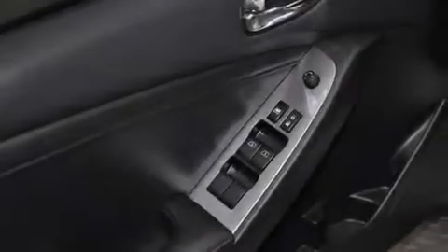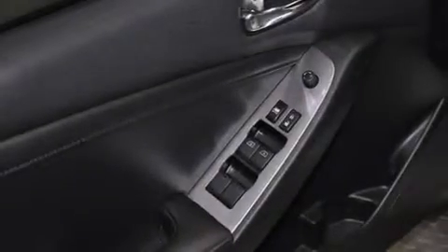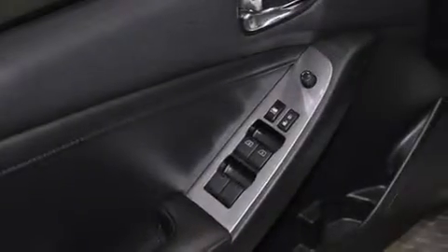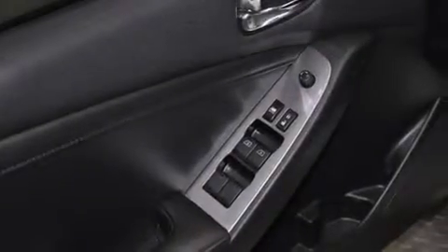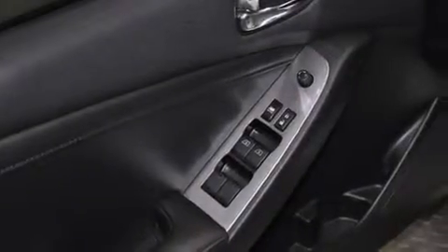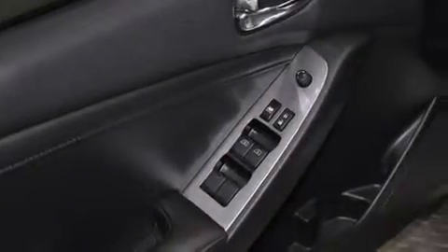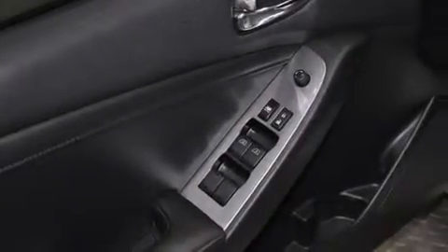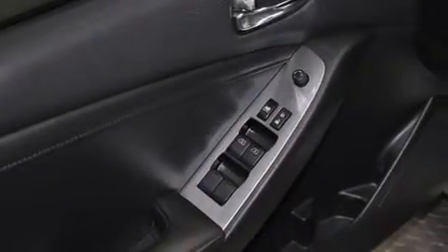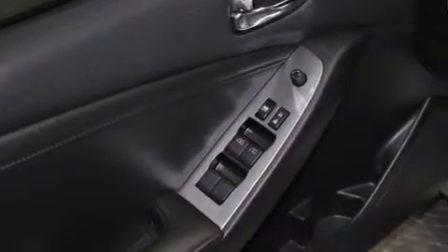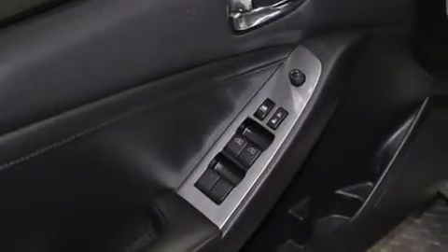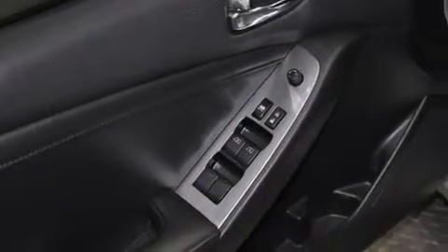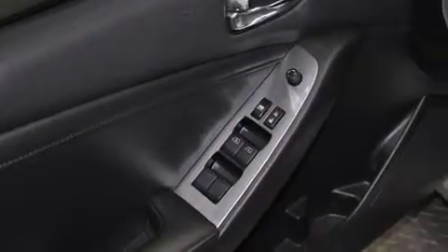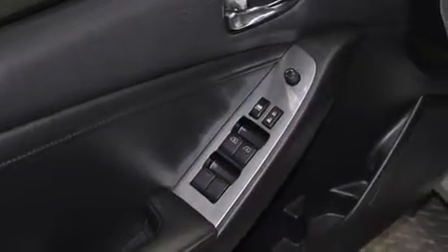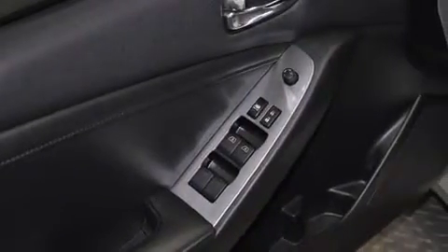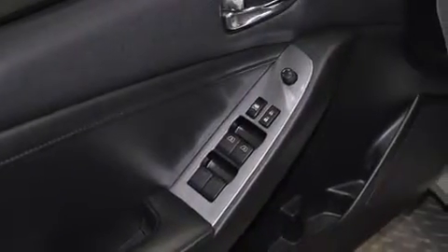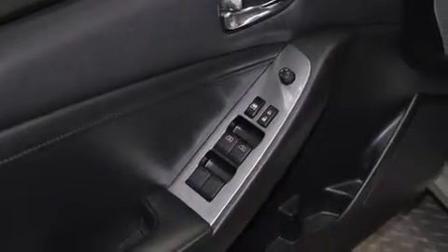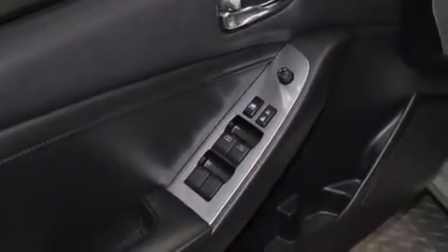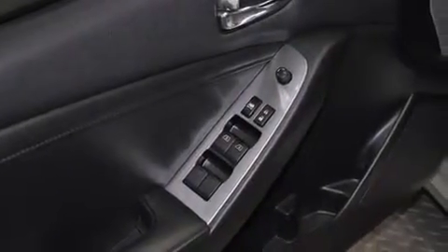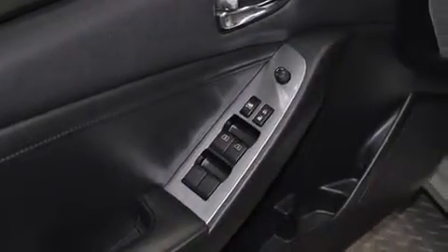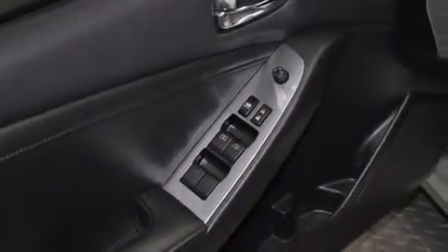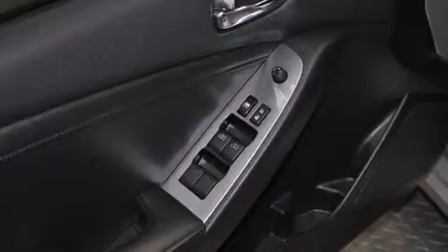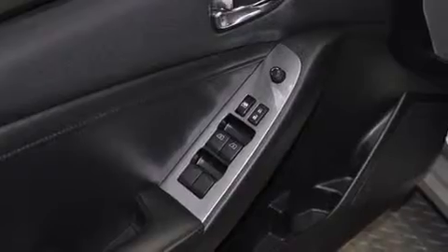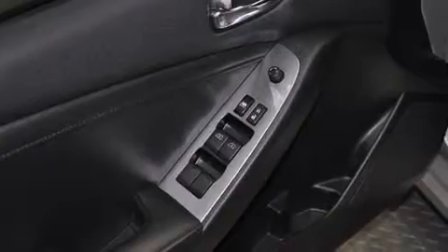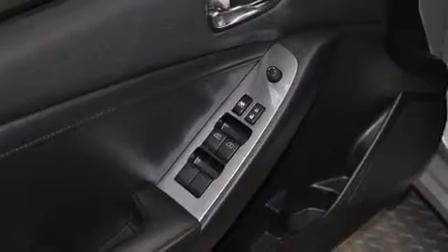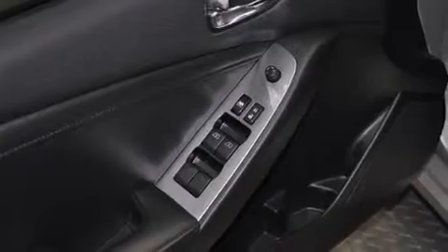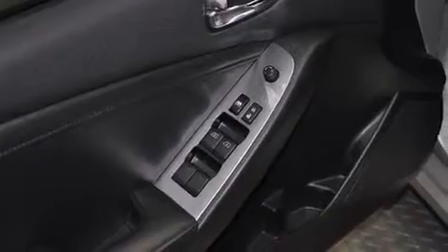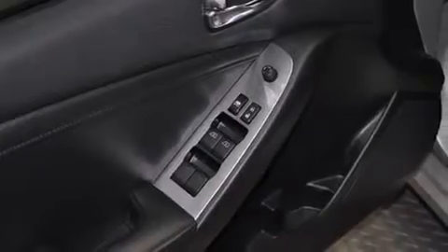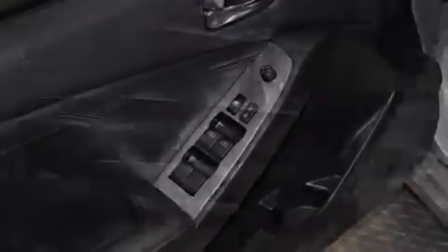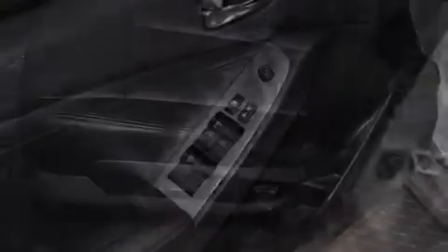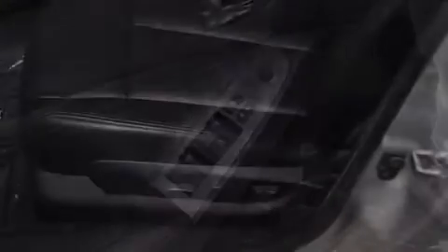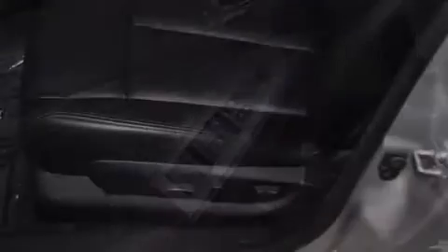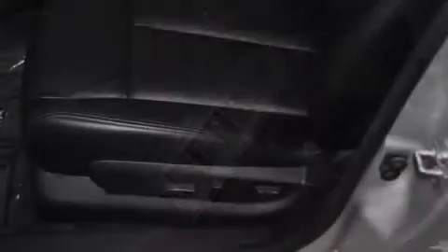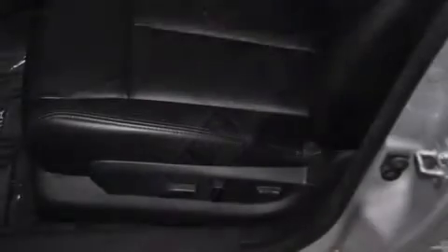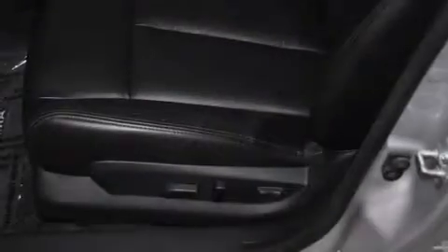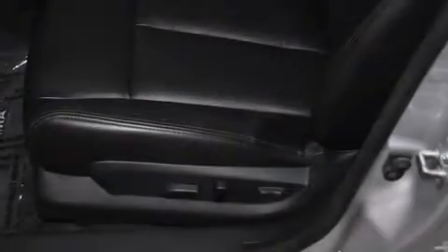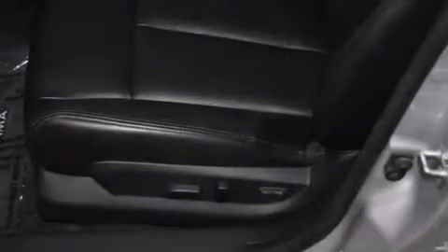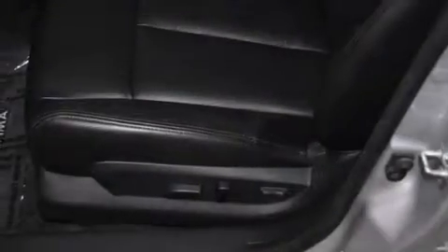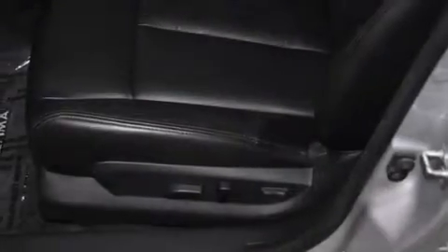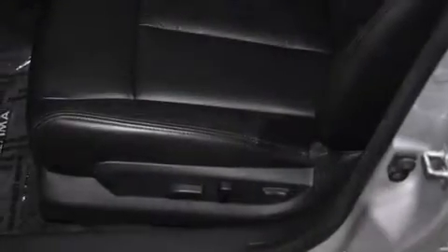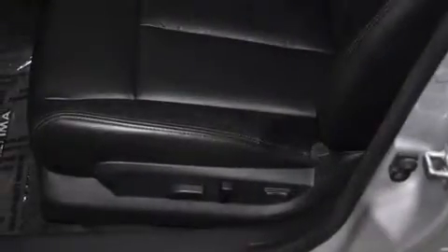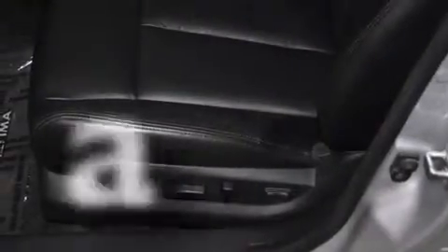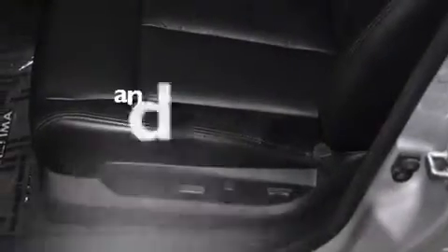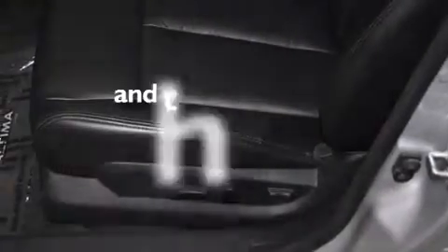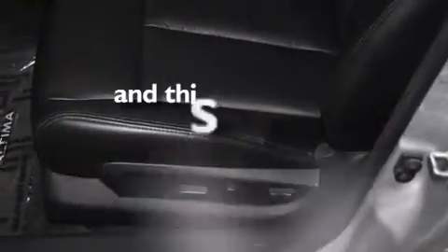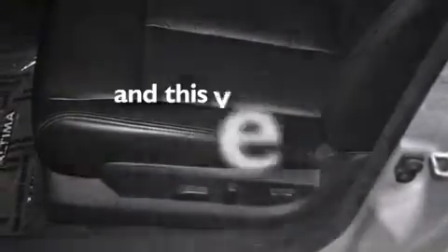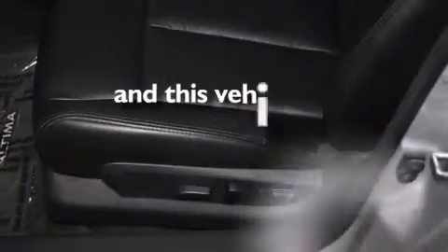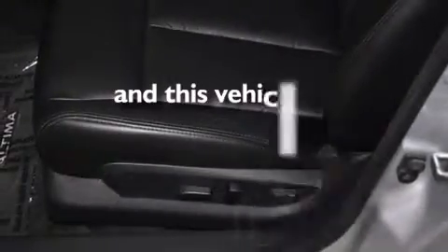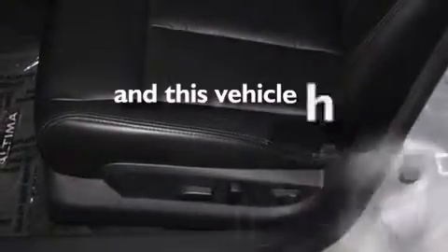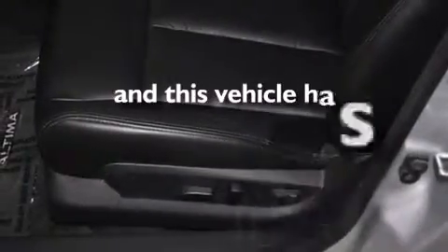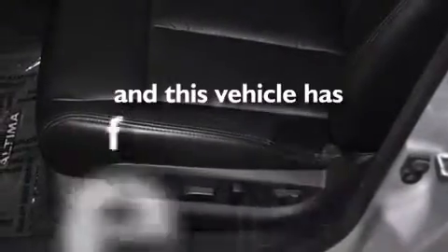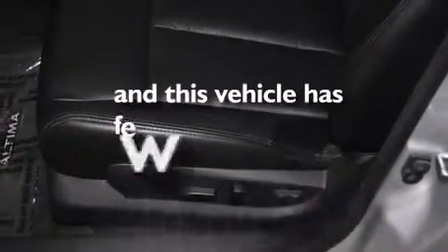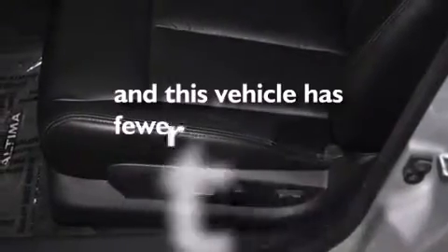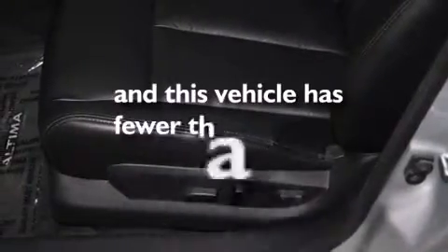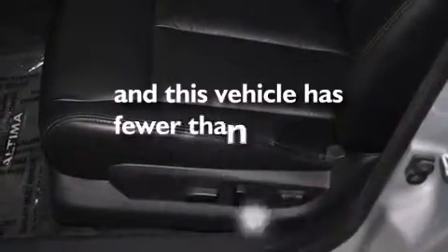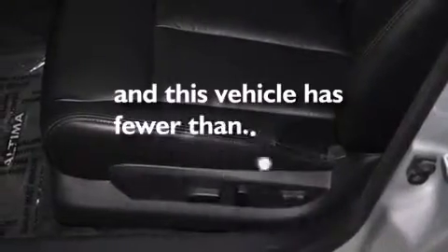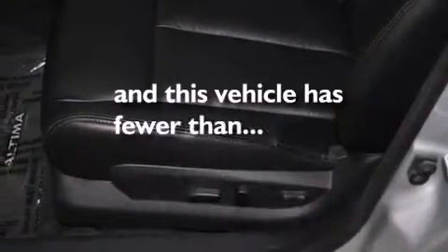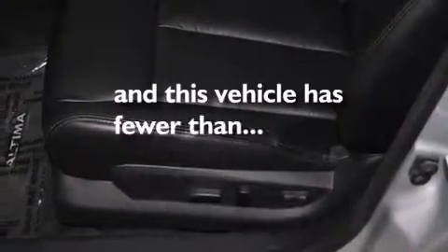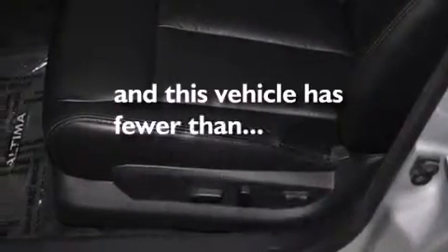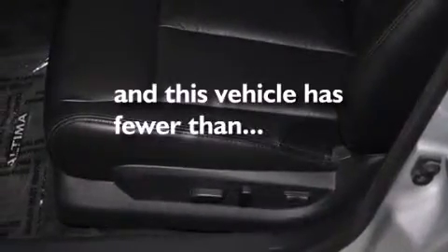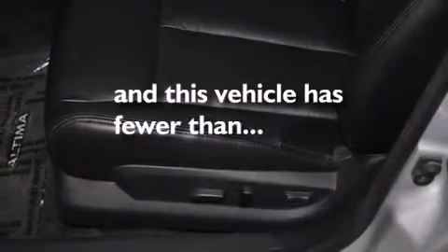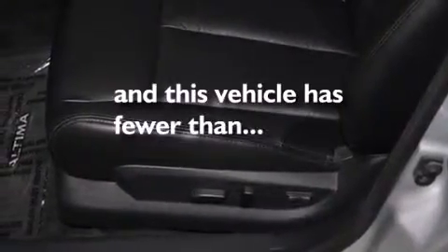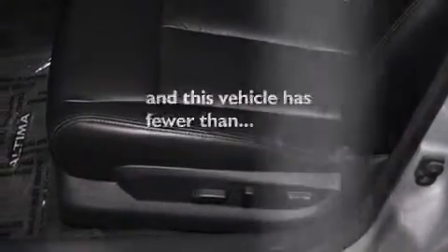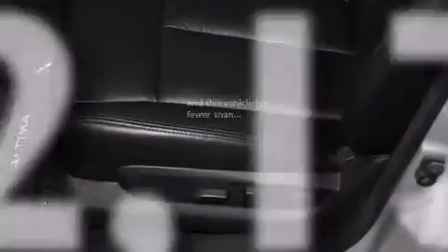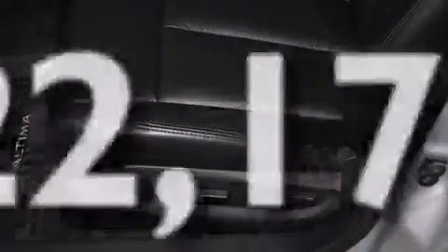A rear window defroster, speed sensitive wipers, and this vehicle has less than 23,000 miles.